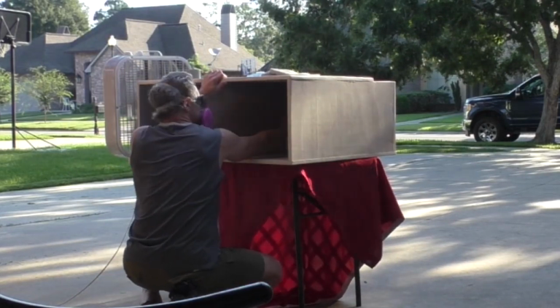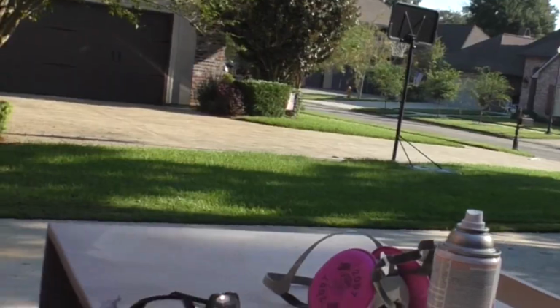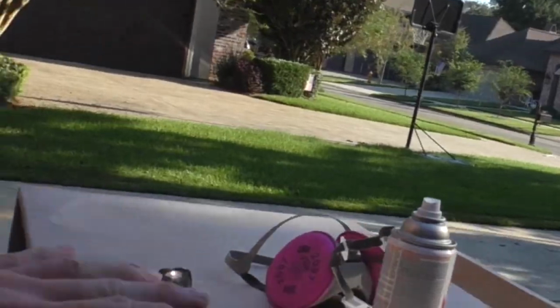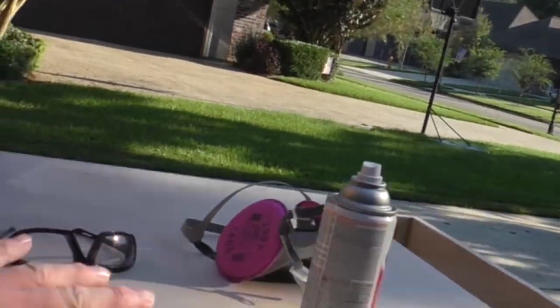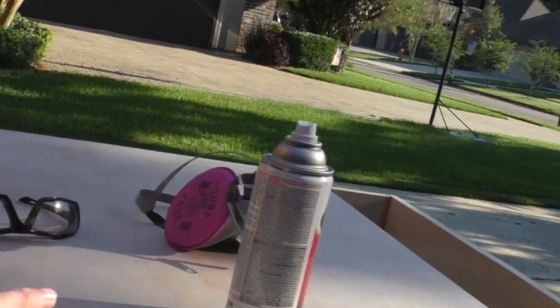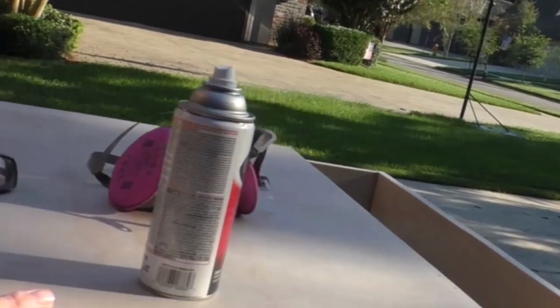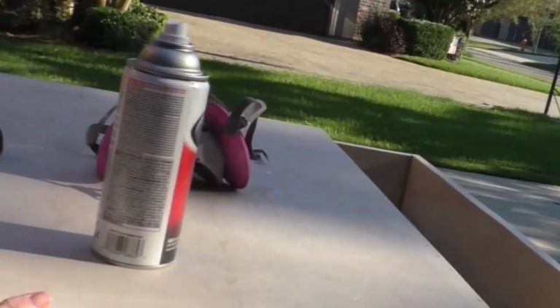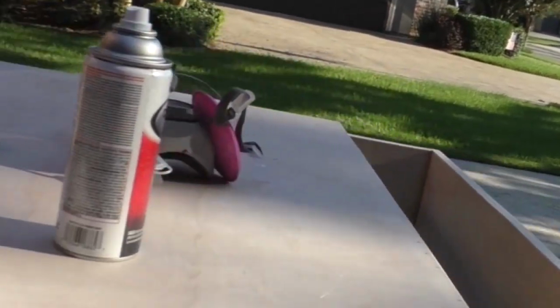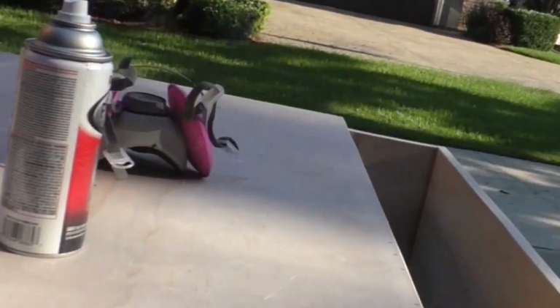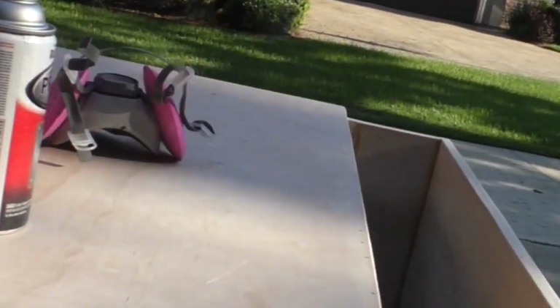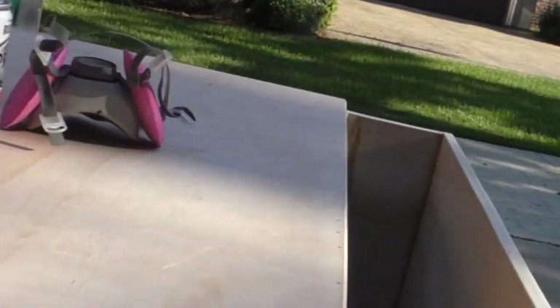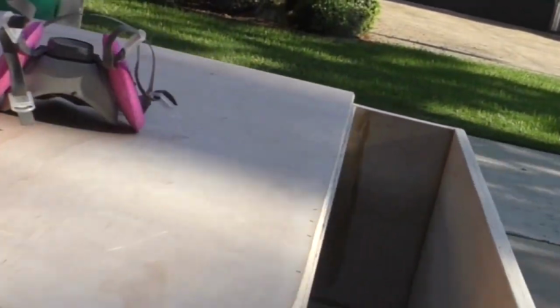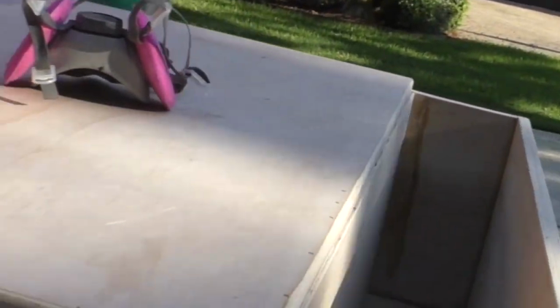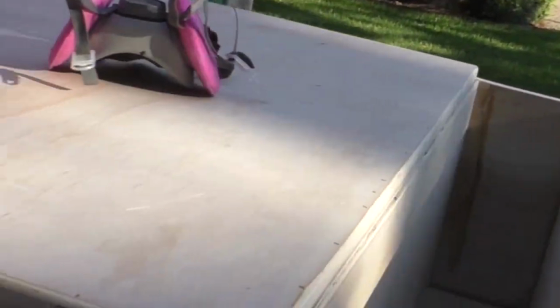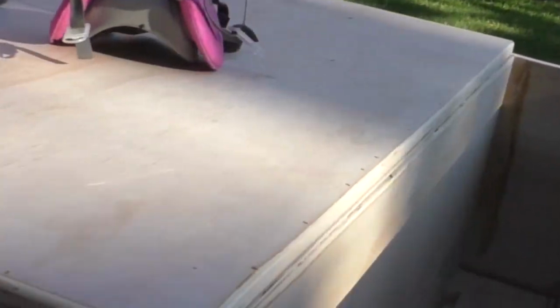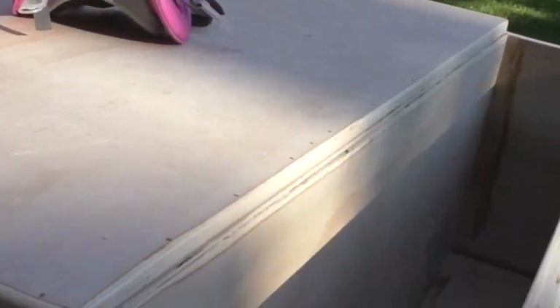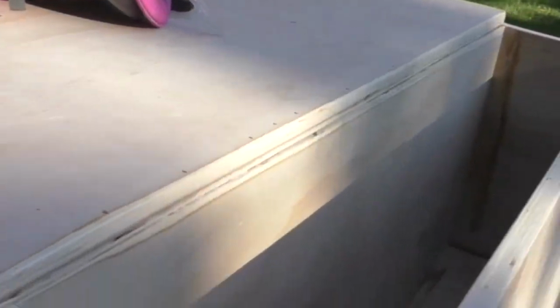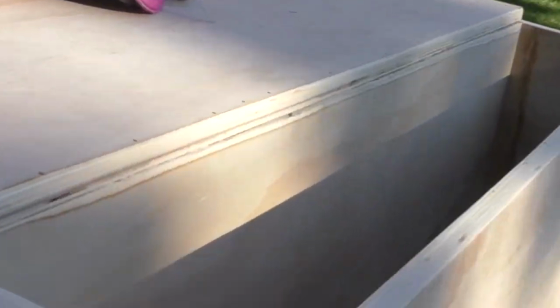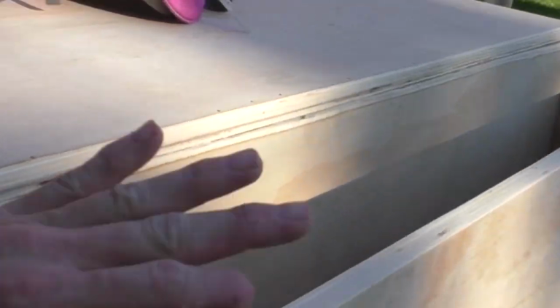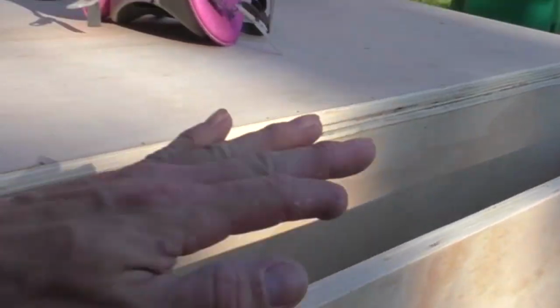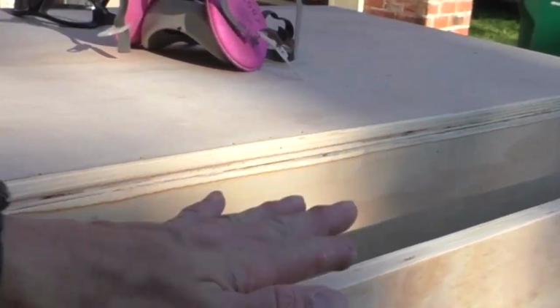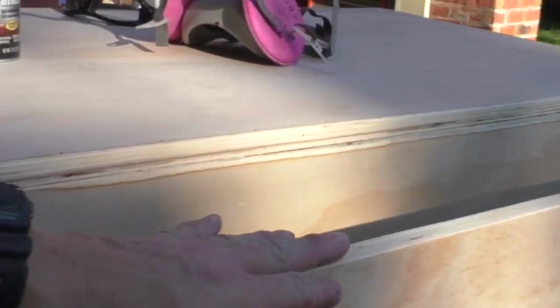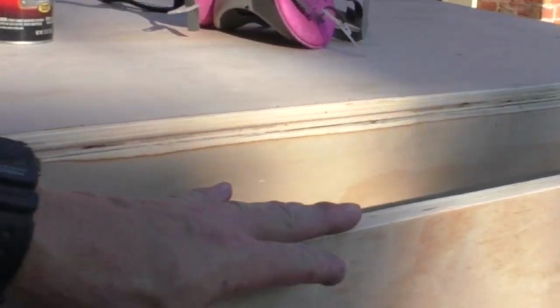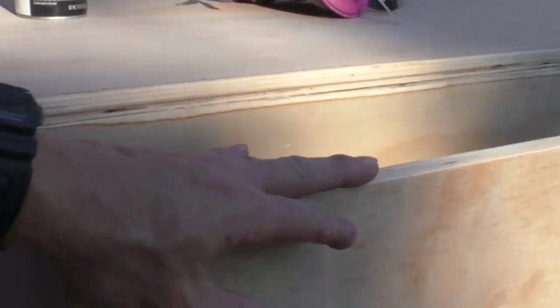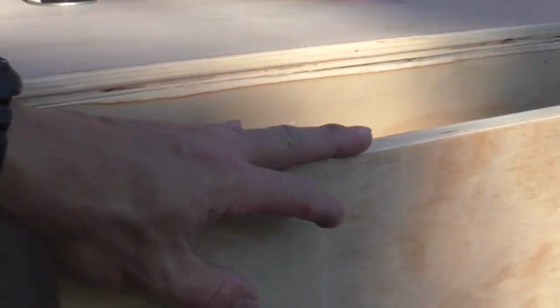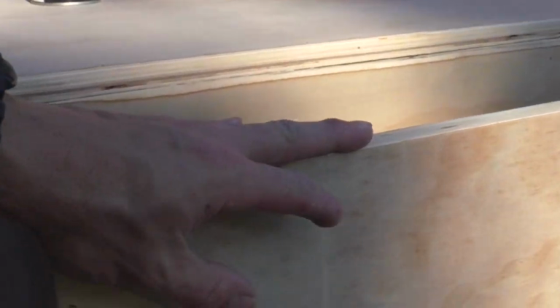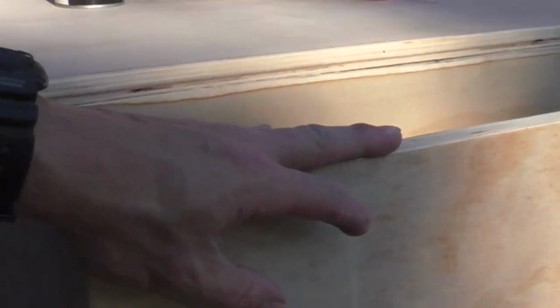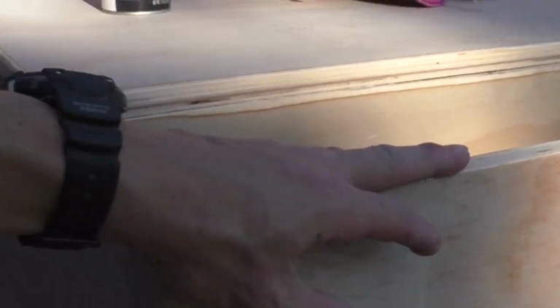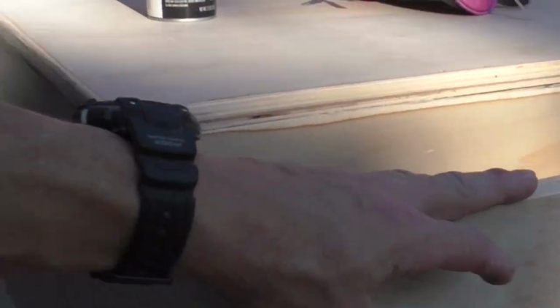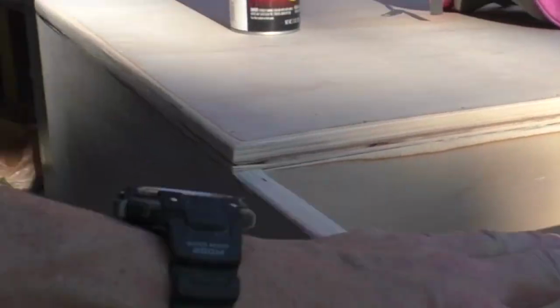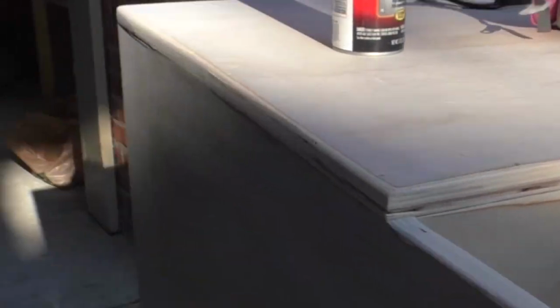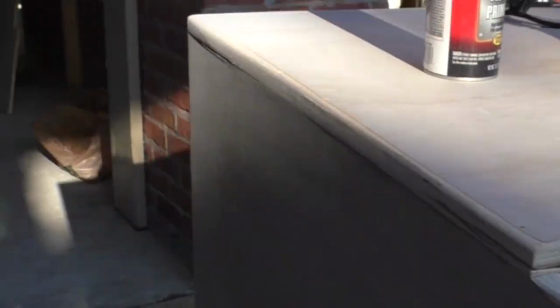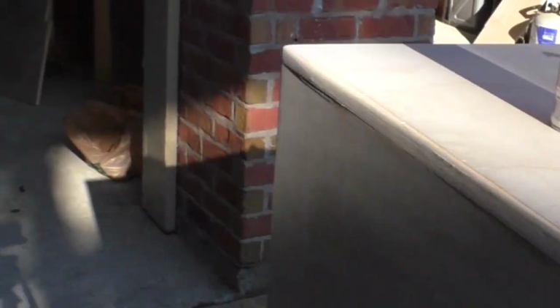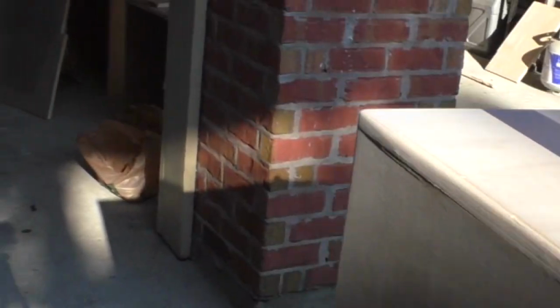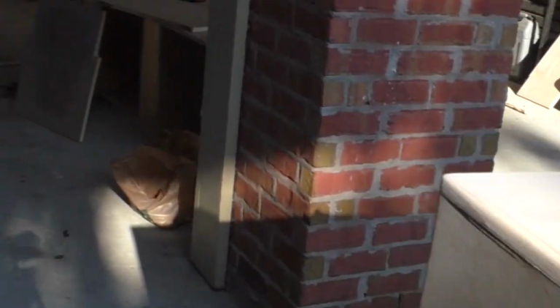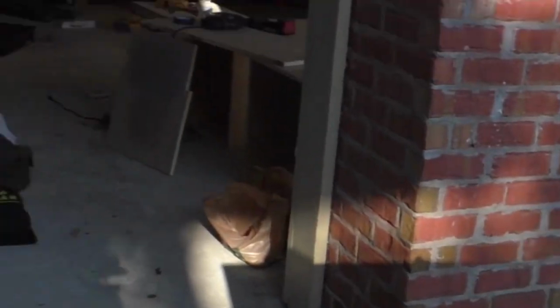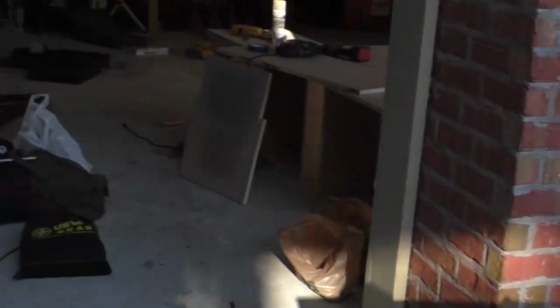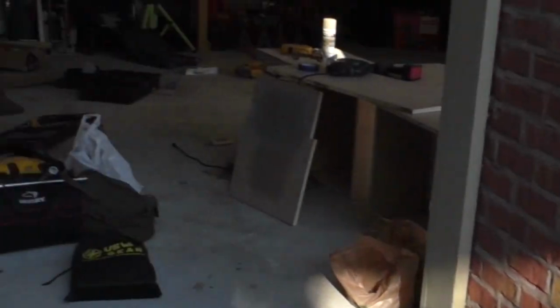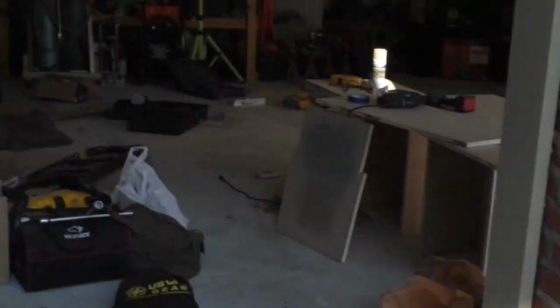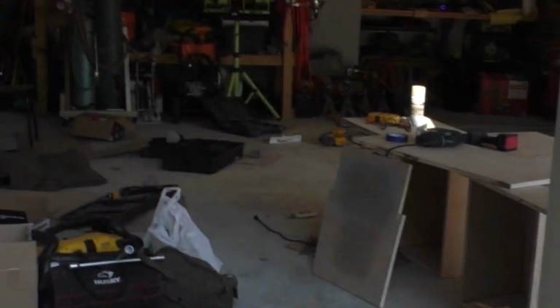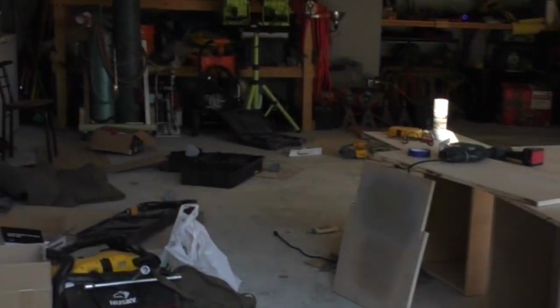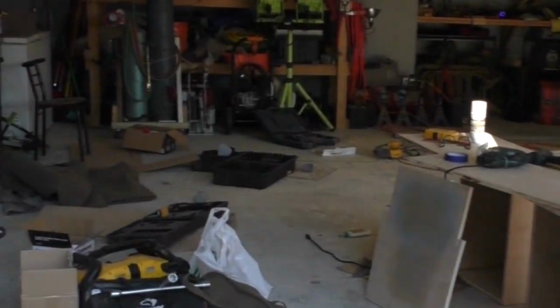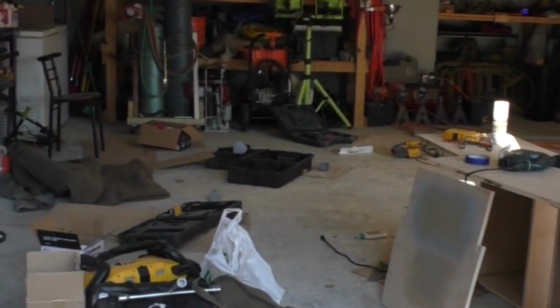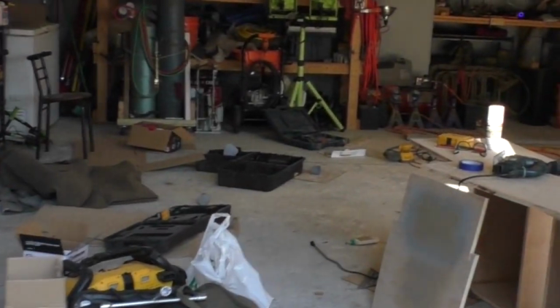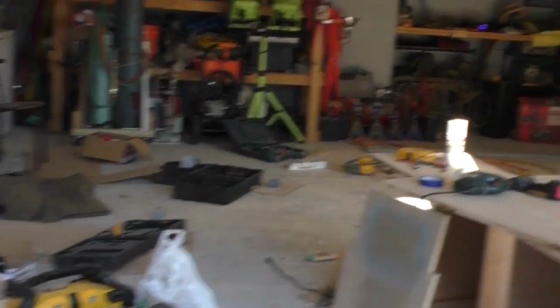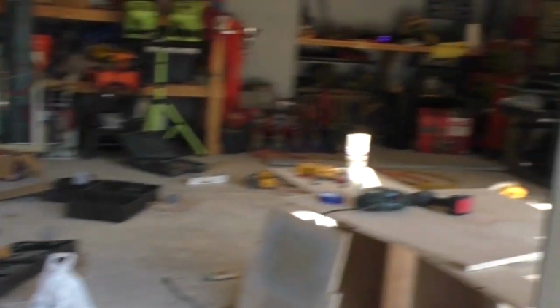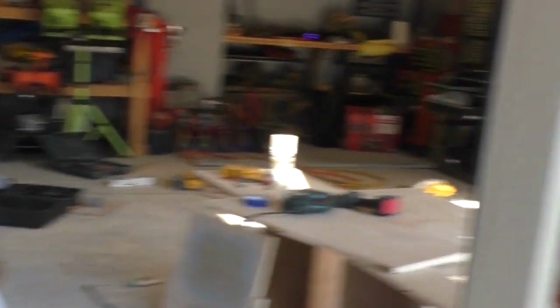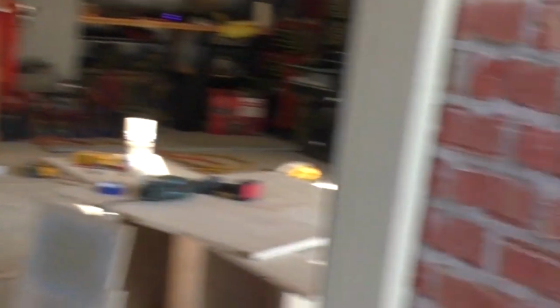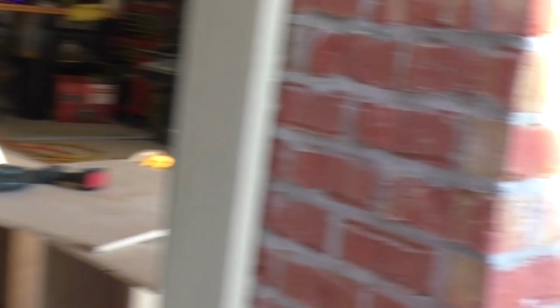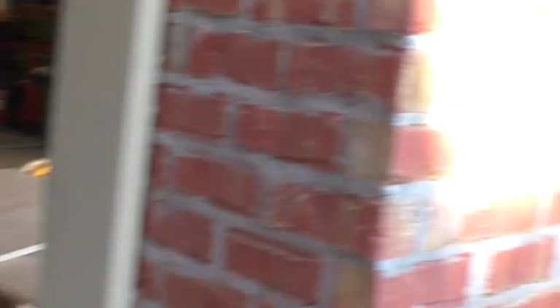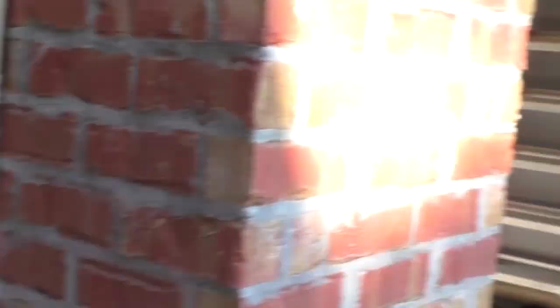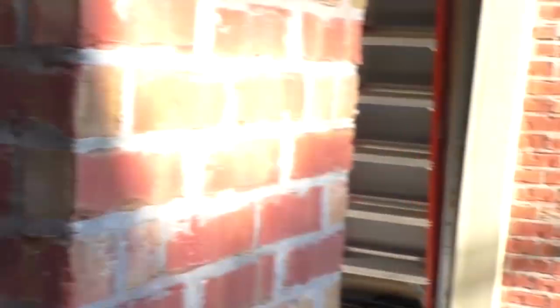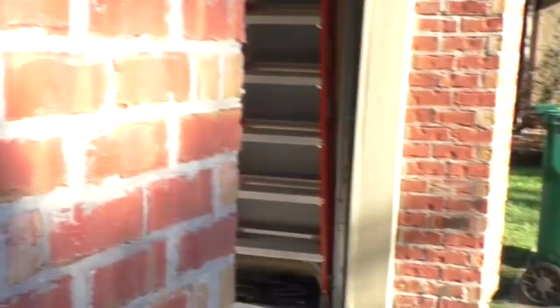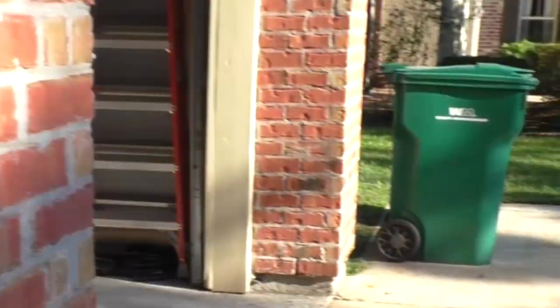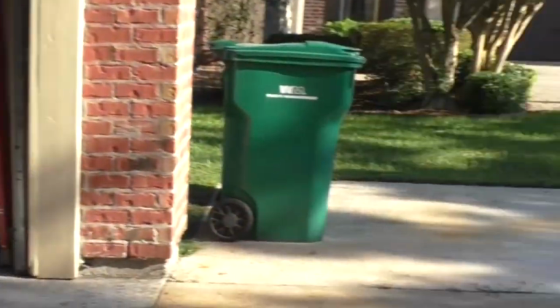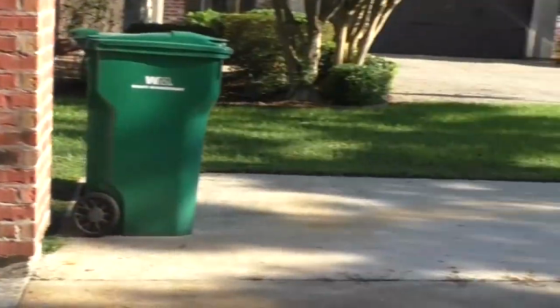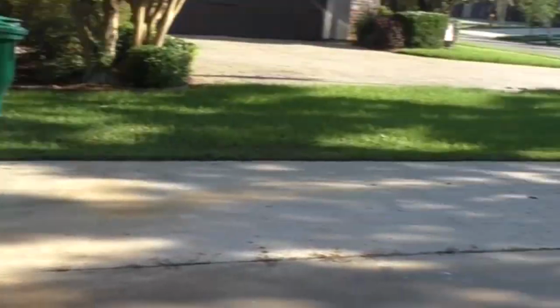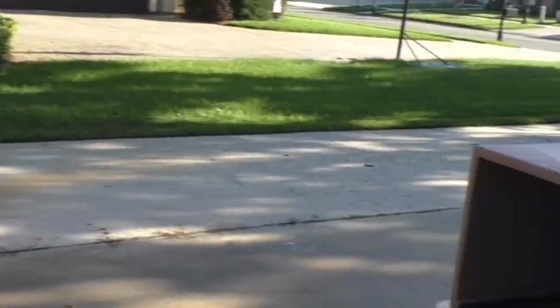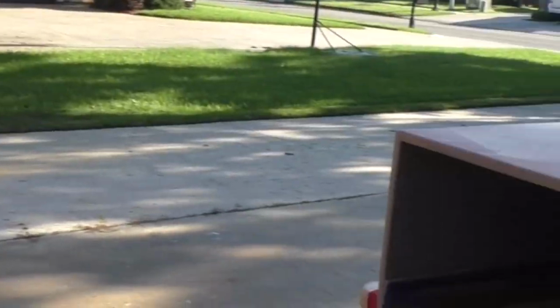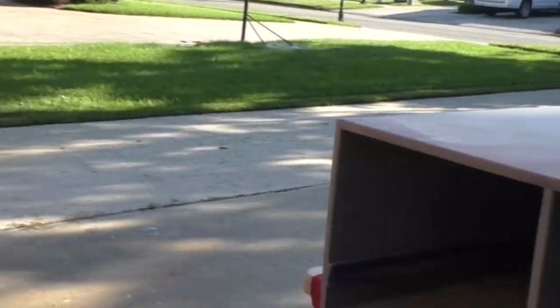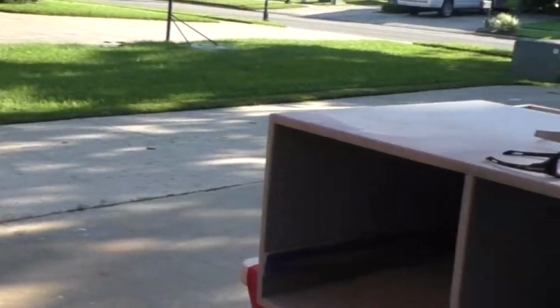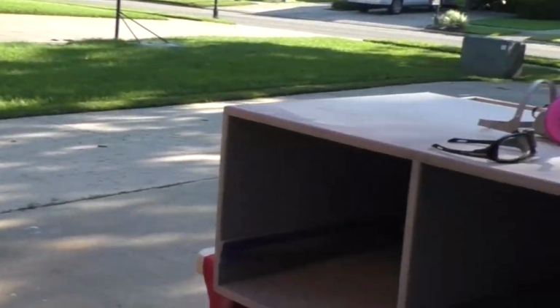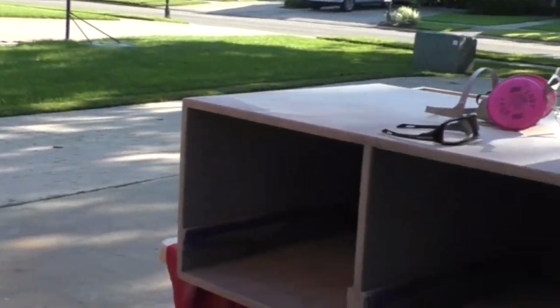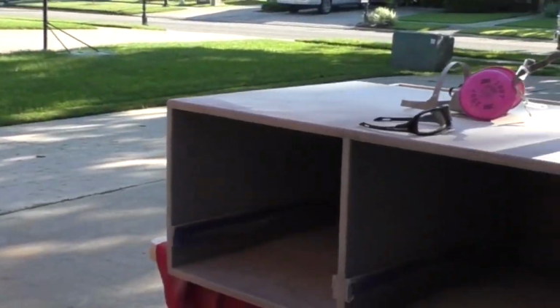All of the outside I'm going to prime and cover with carpet, and then the drawers will get that textured spray paint.